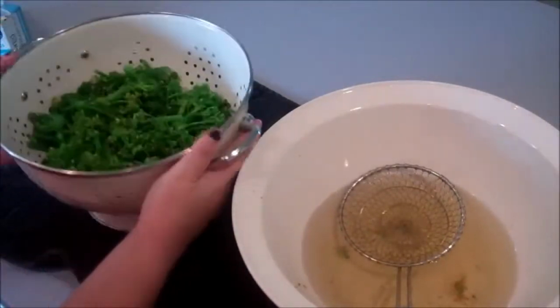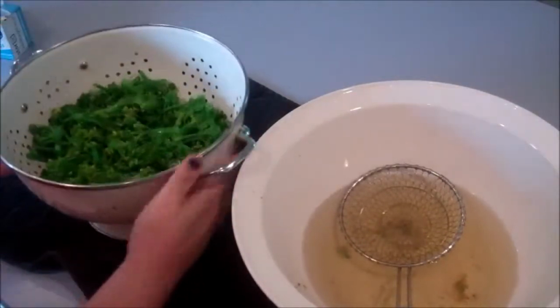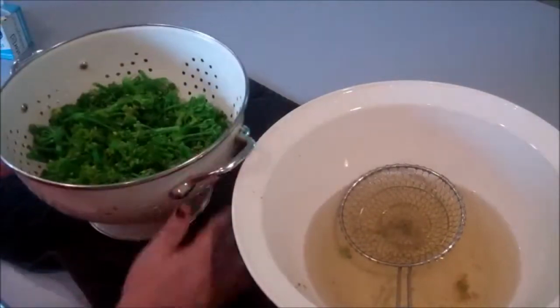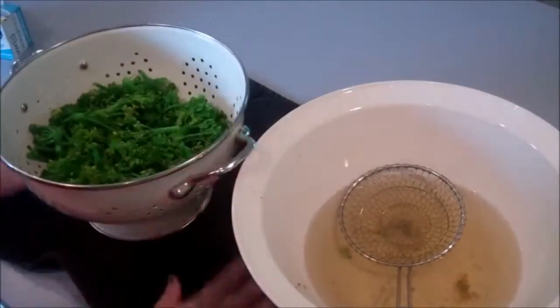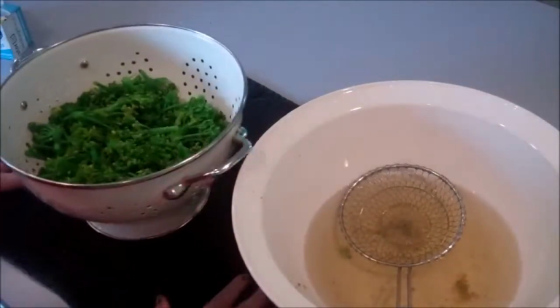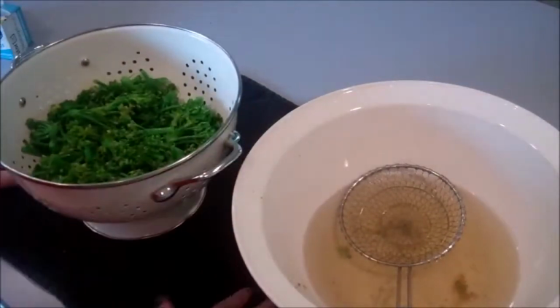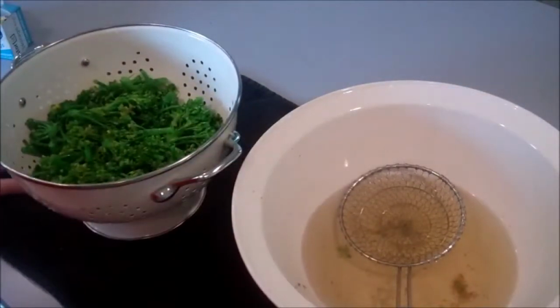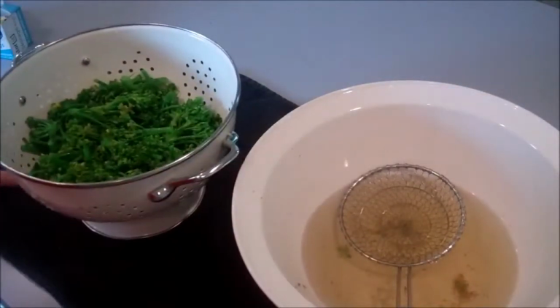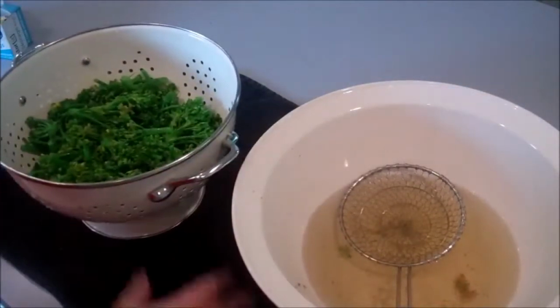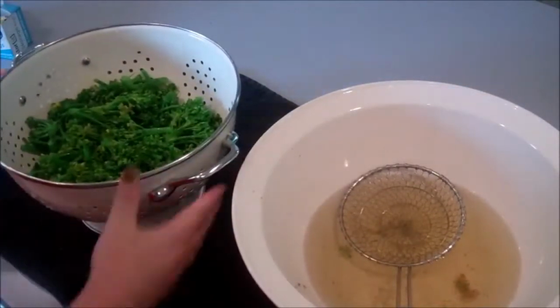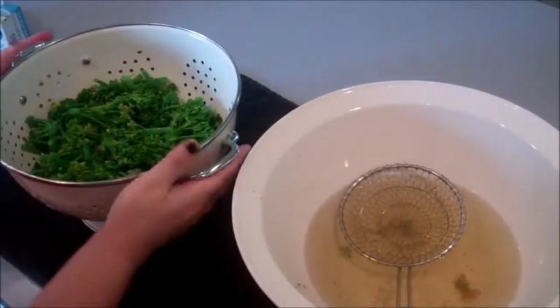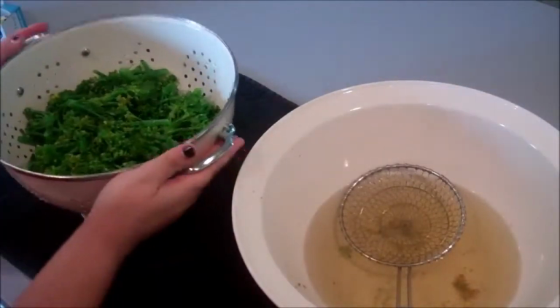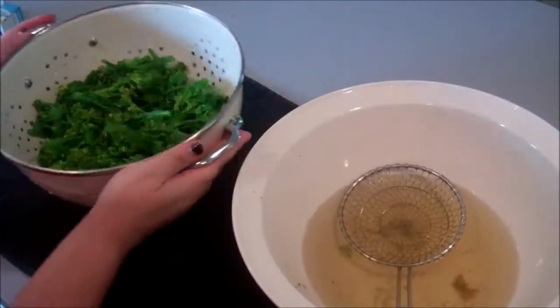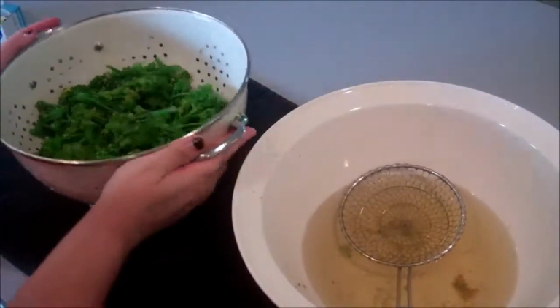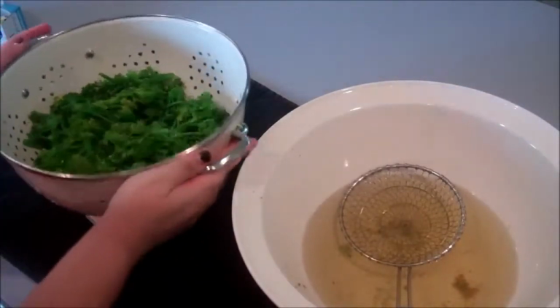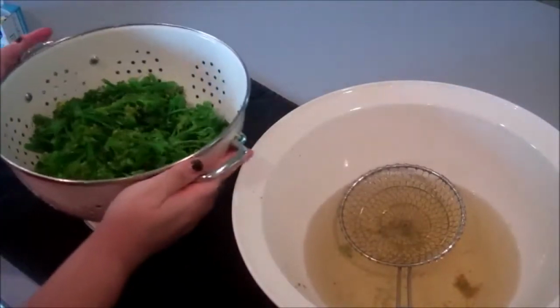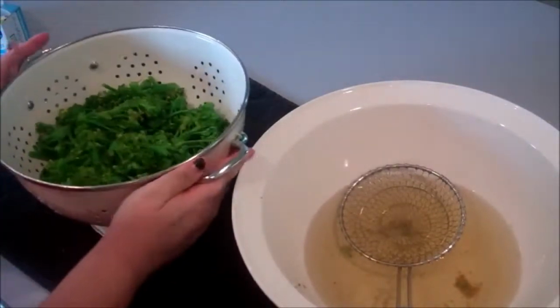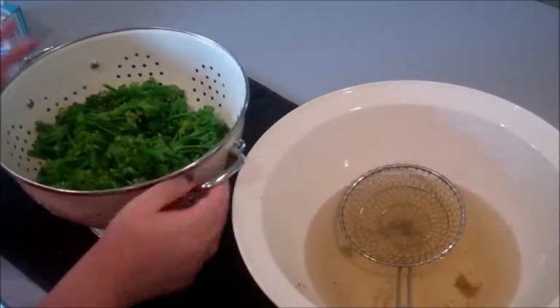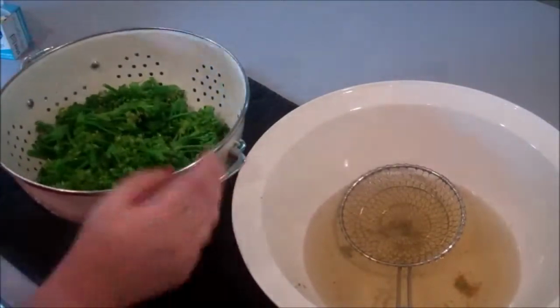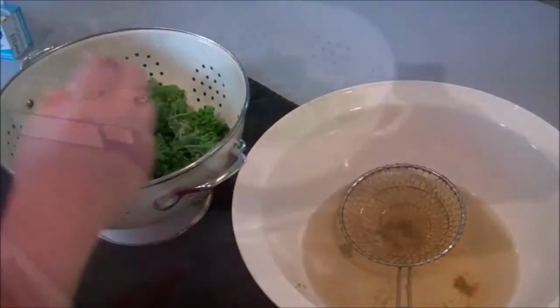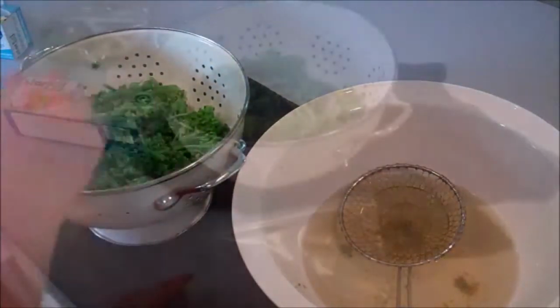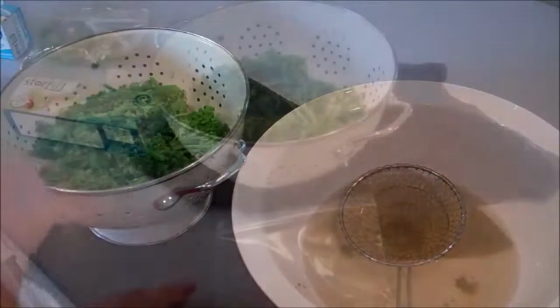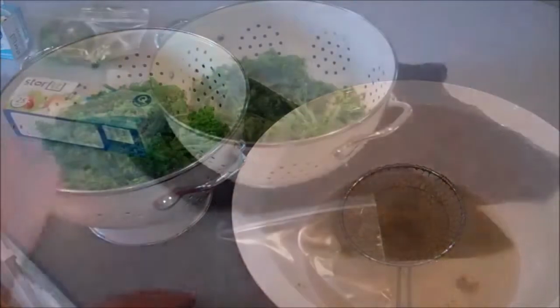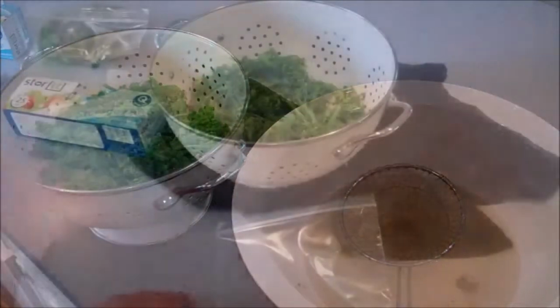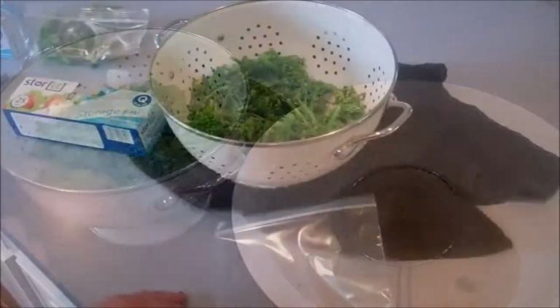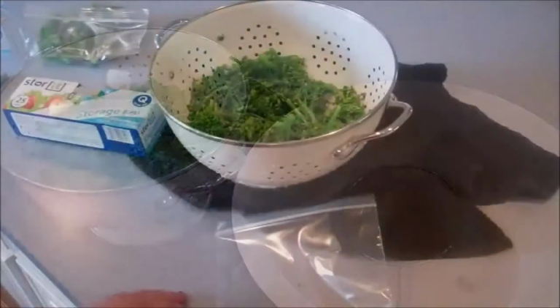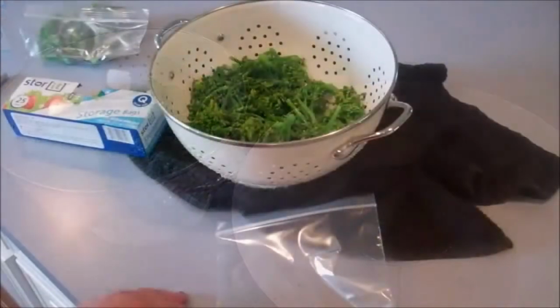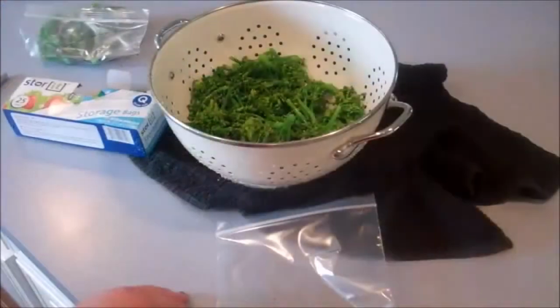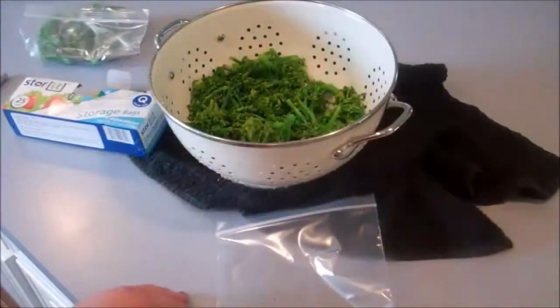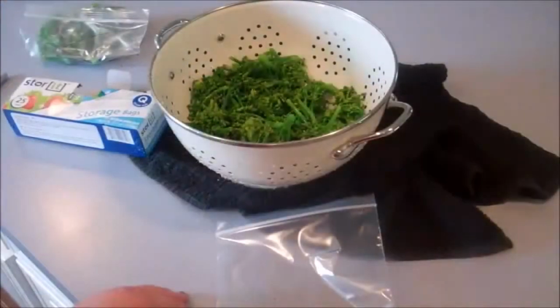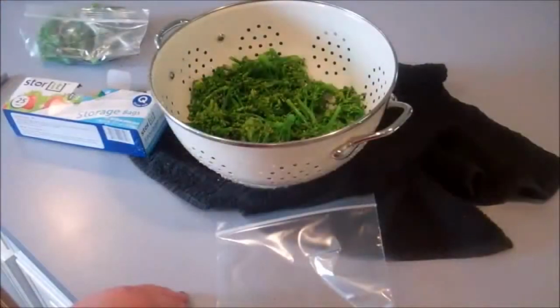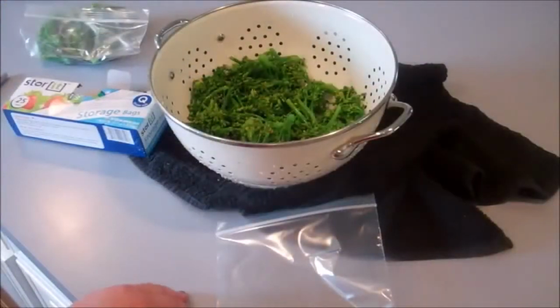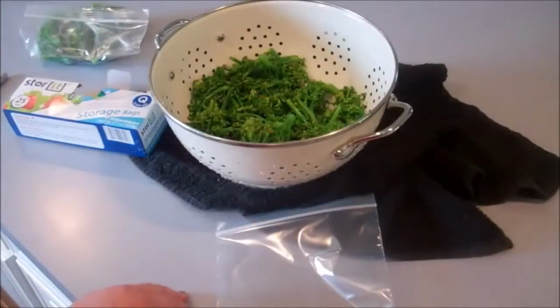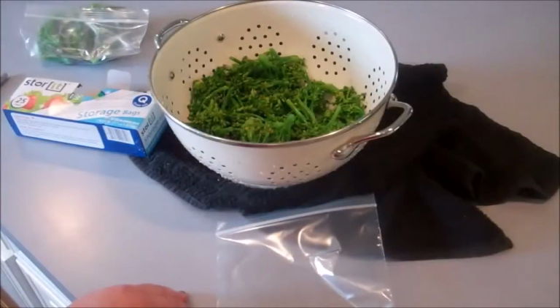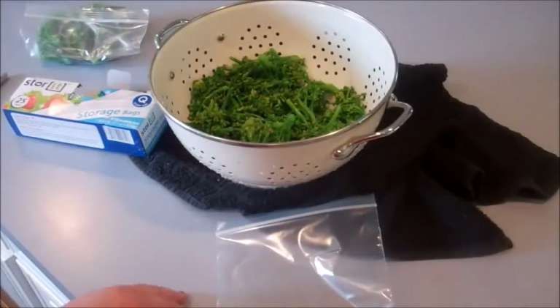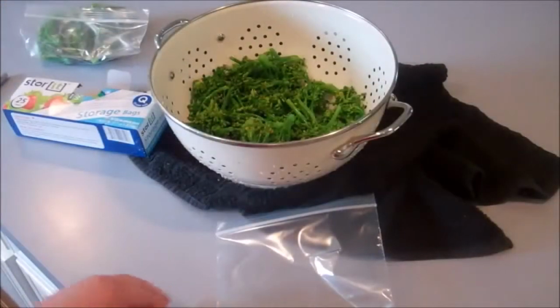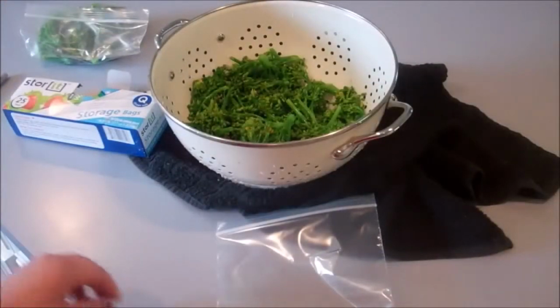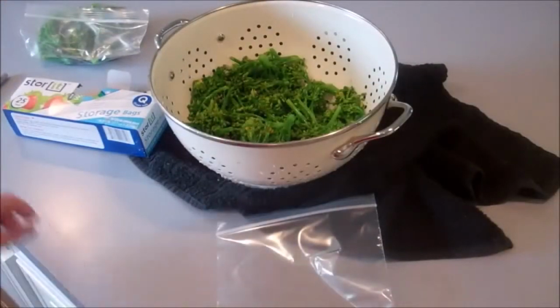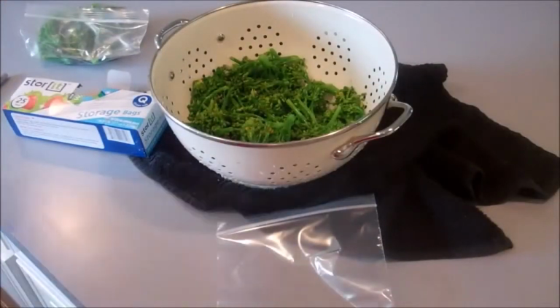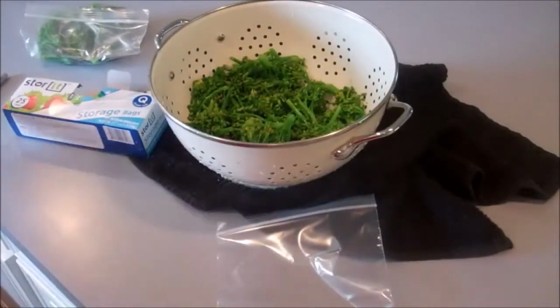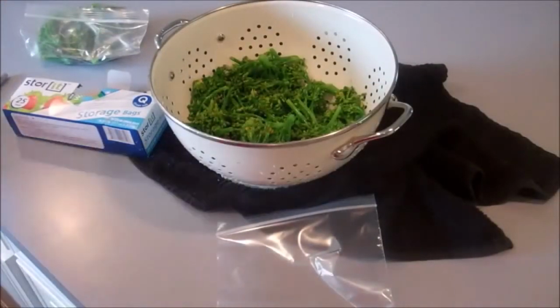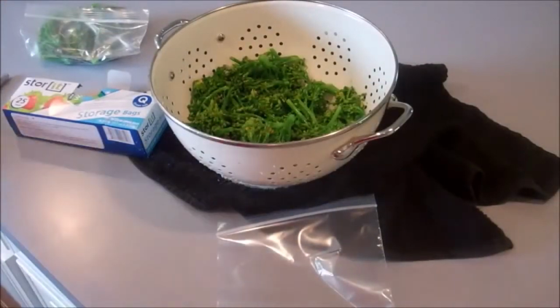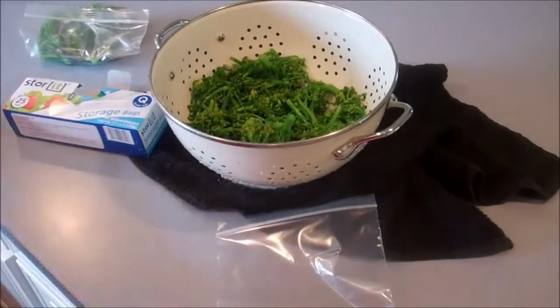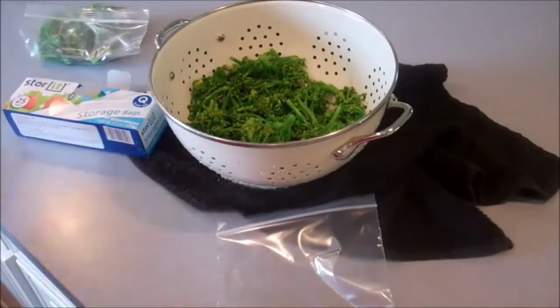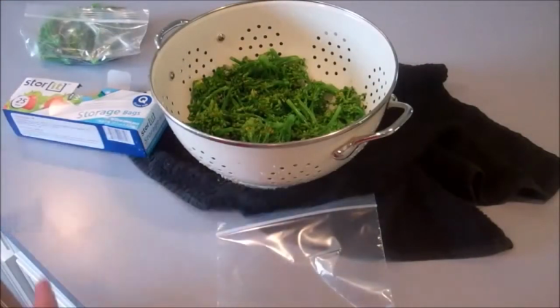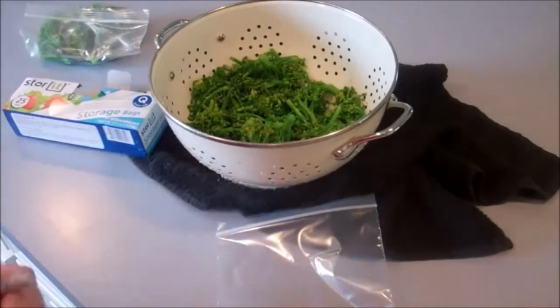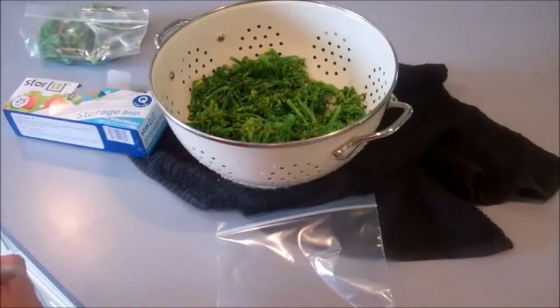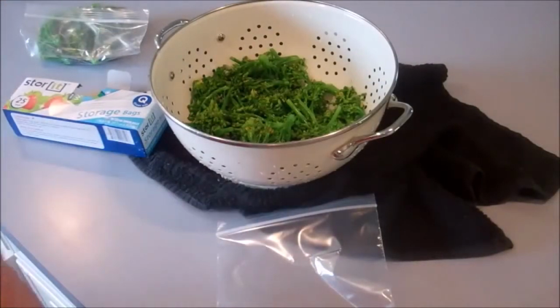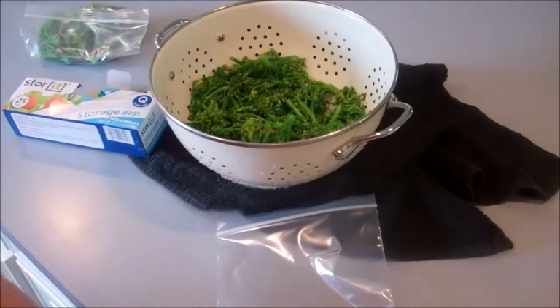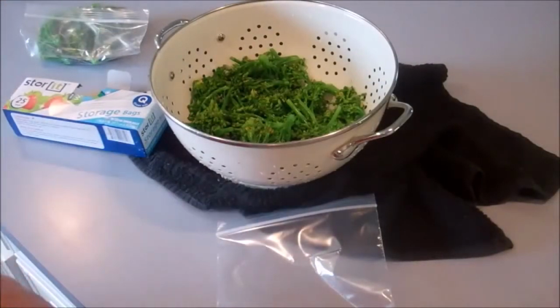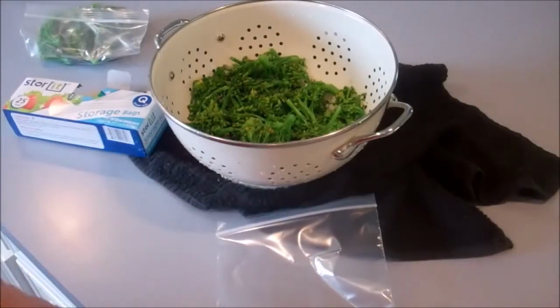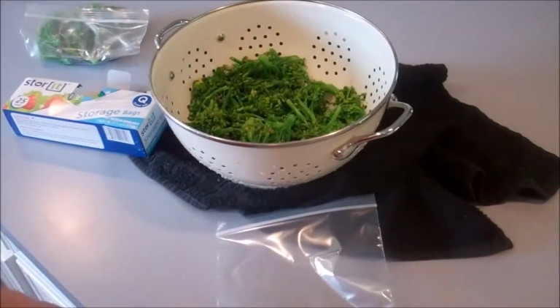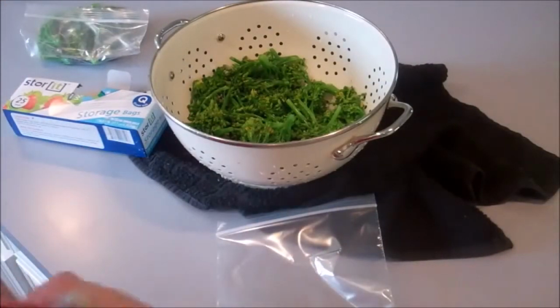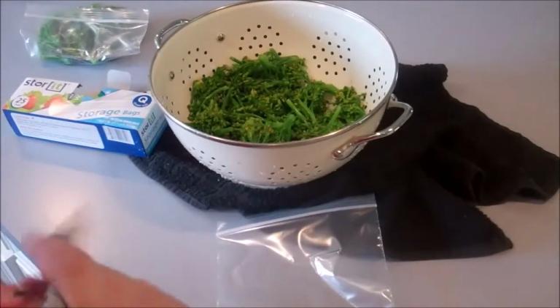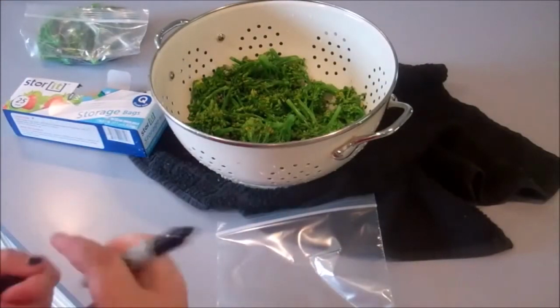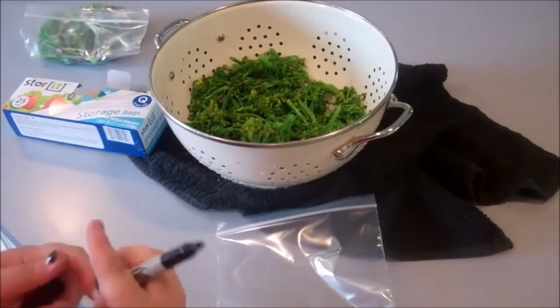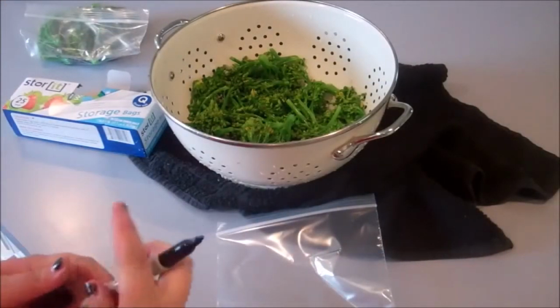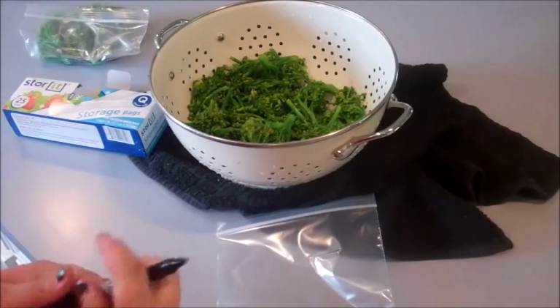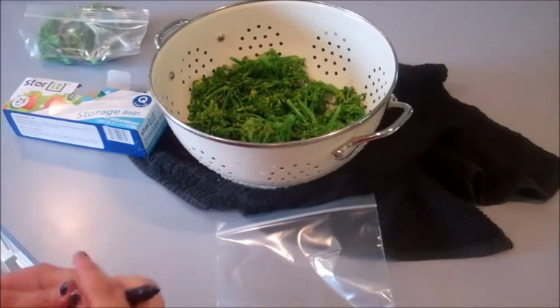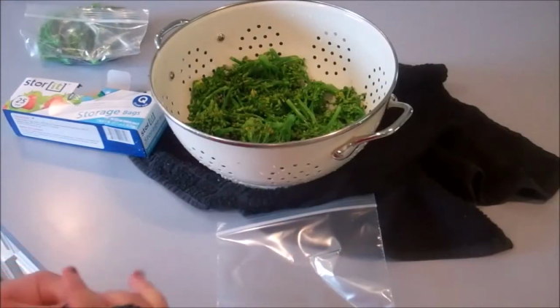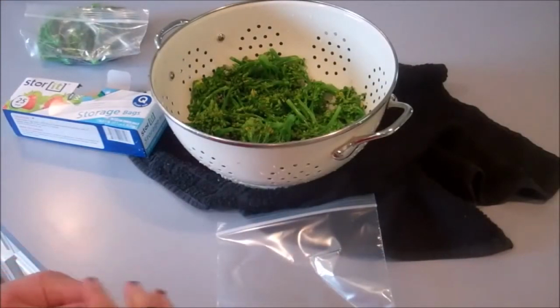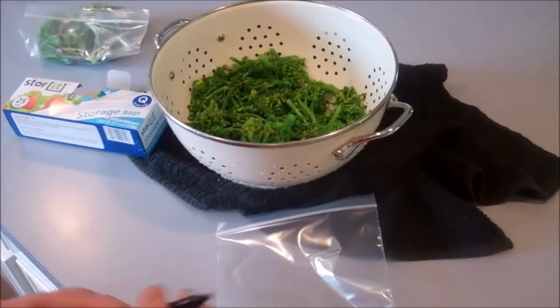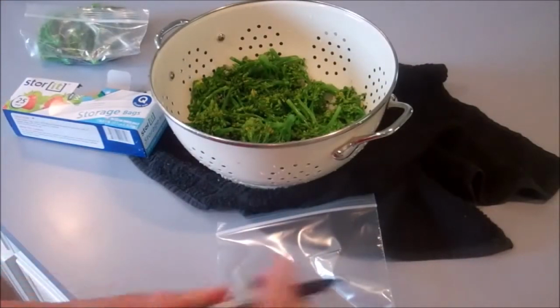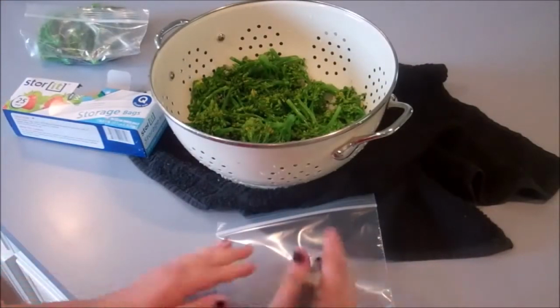I'm going to let this sit for a little bit and just sort of drip dry, and then I just store it in labeled freezer bags.